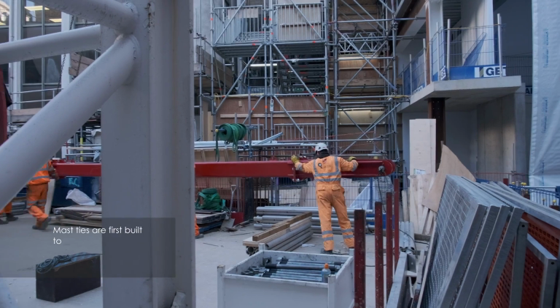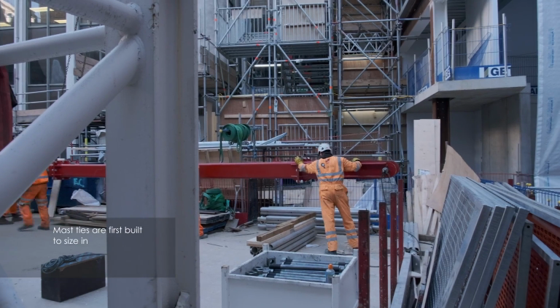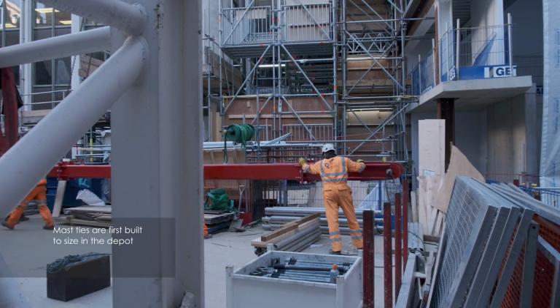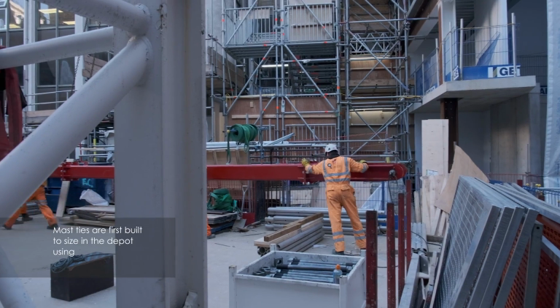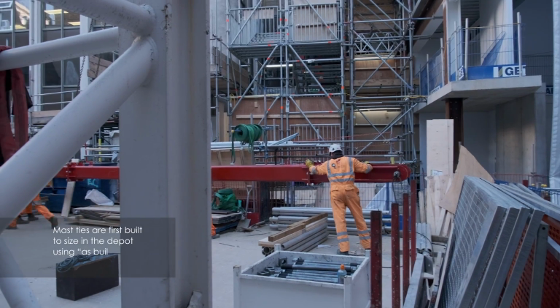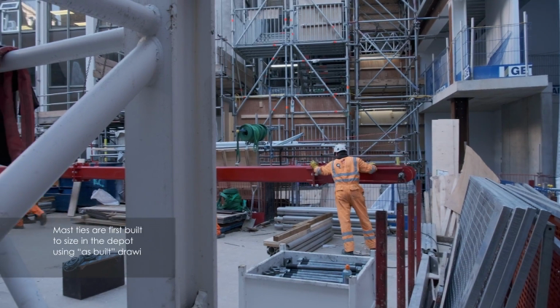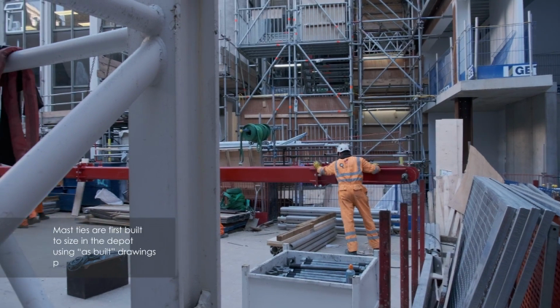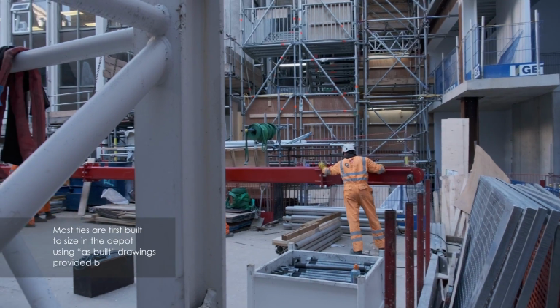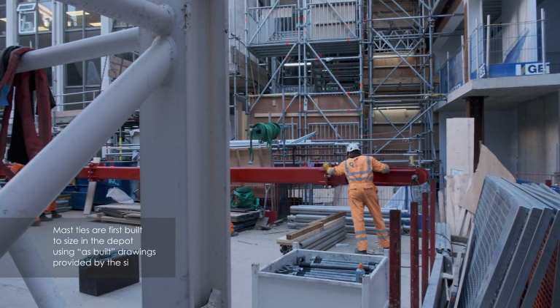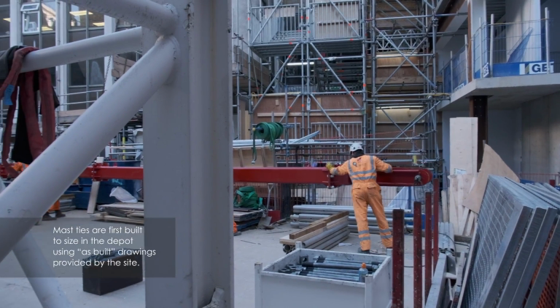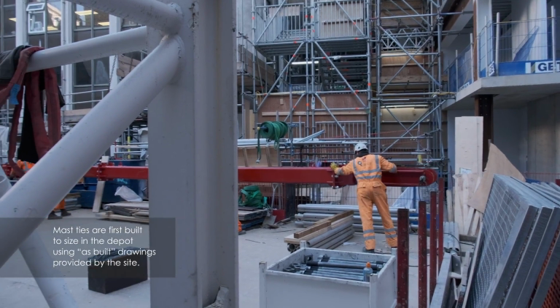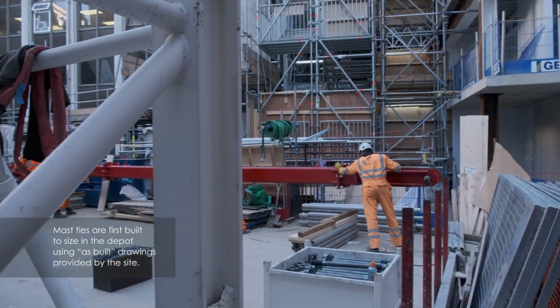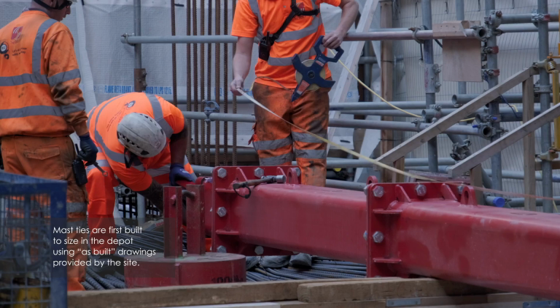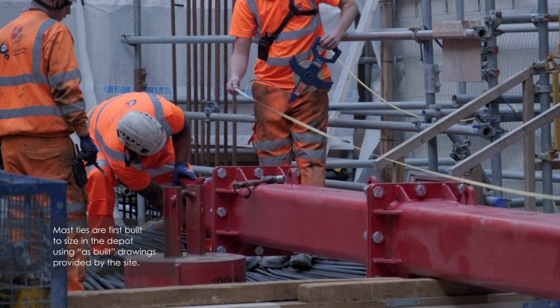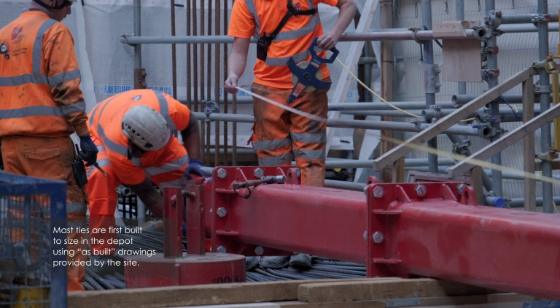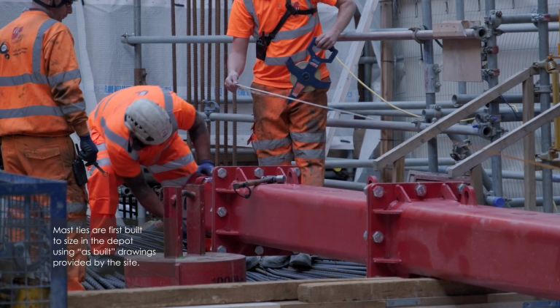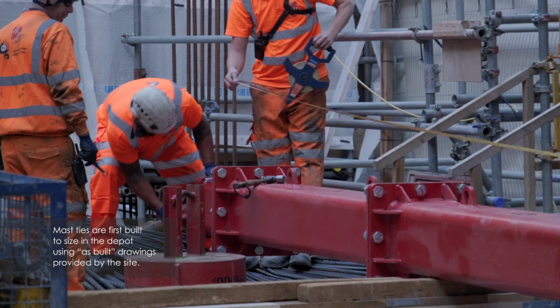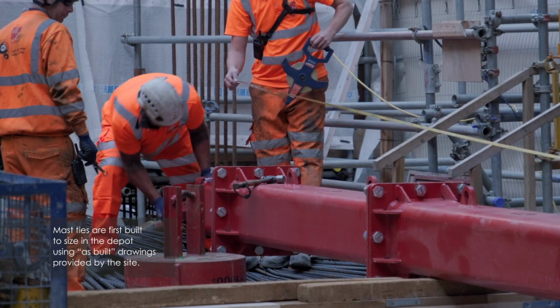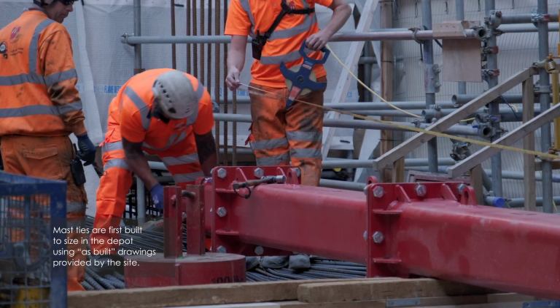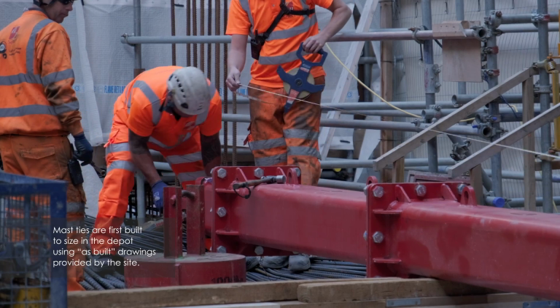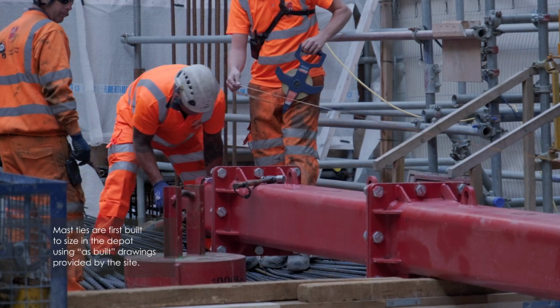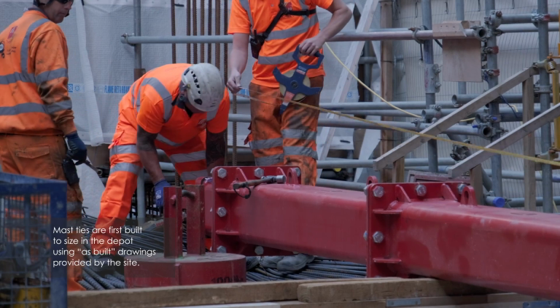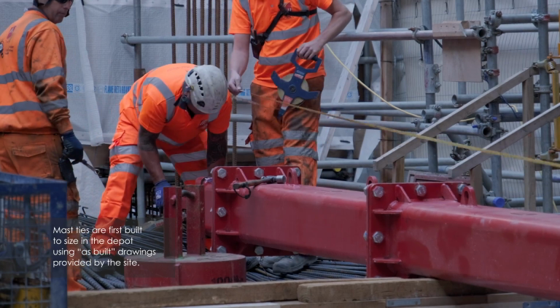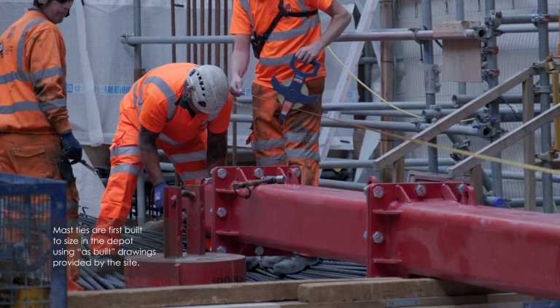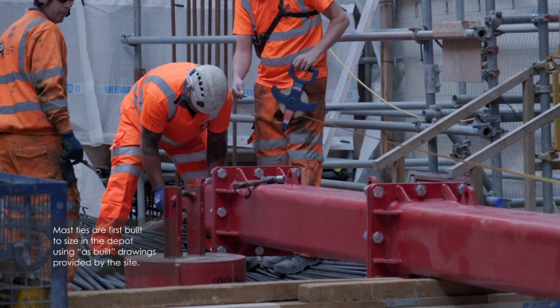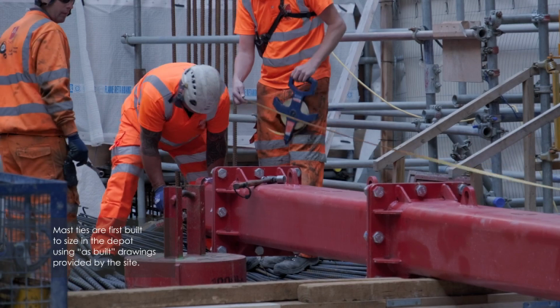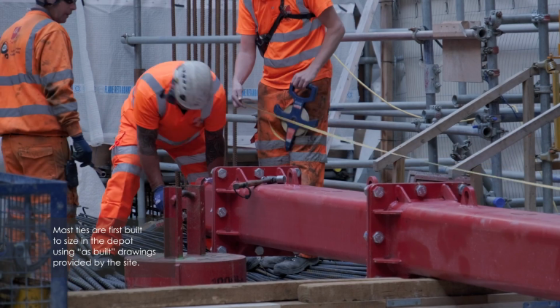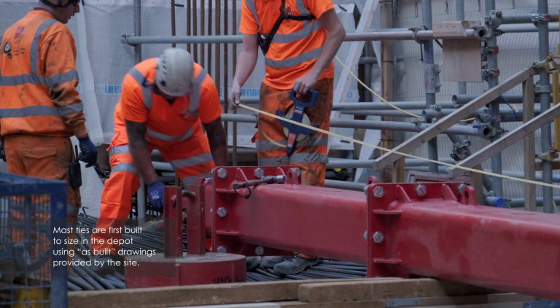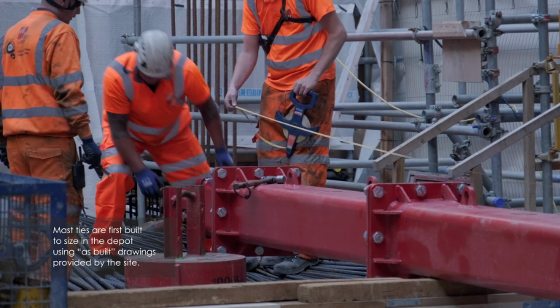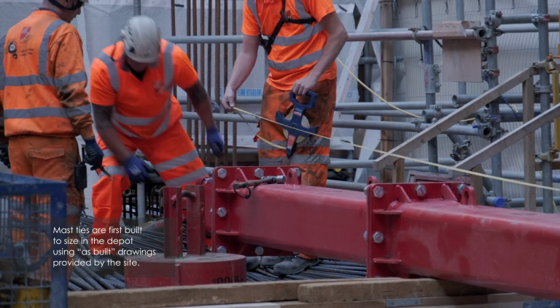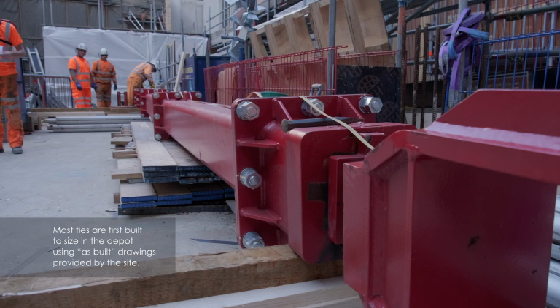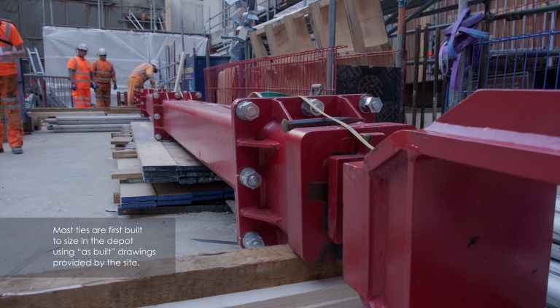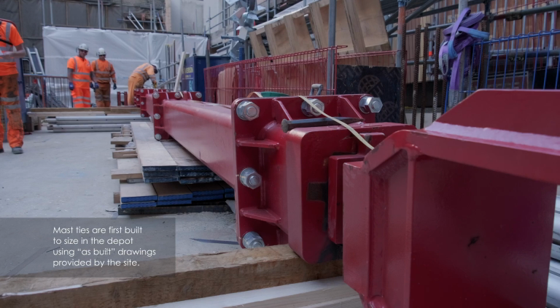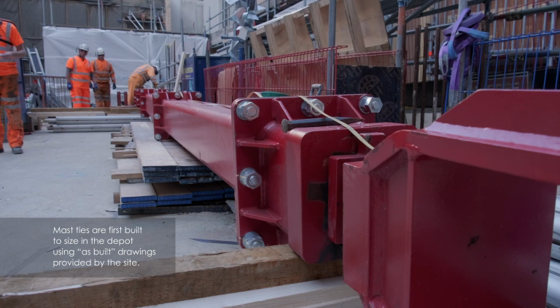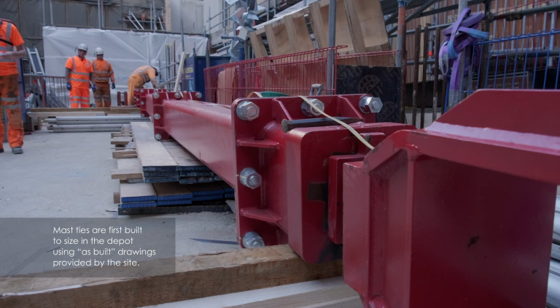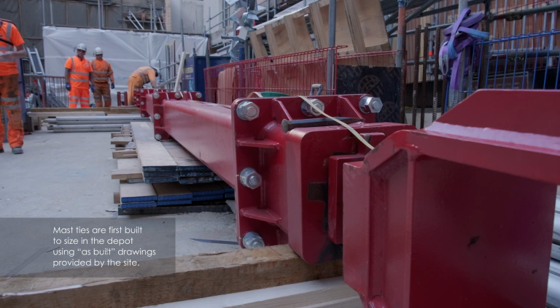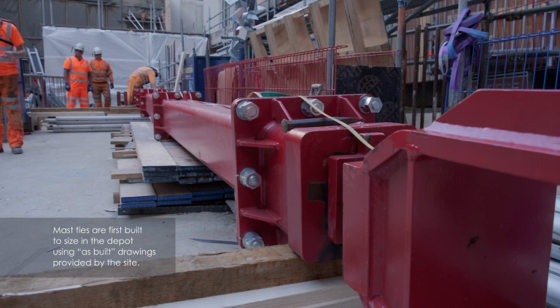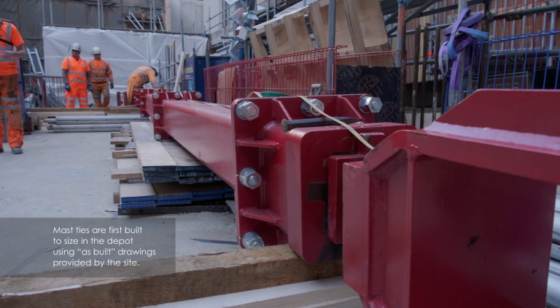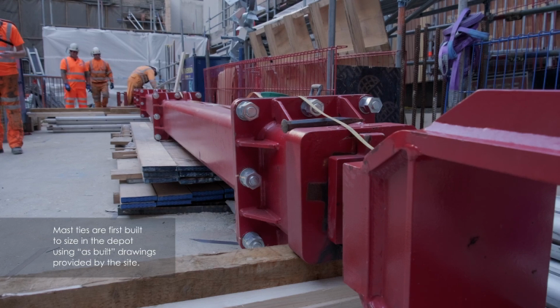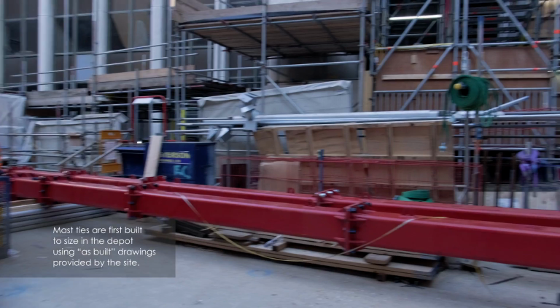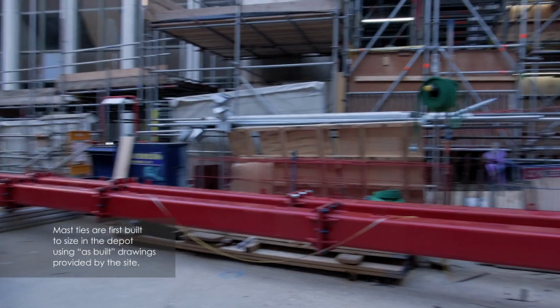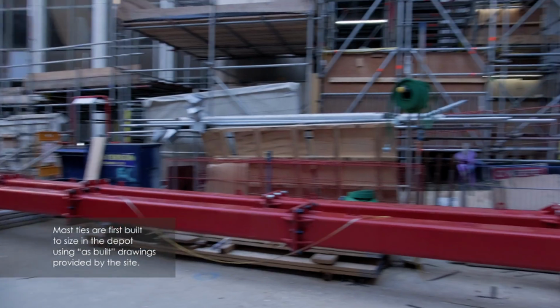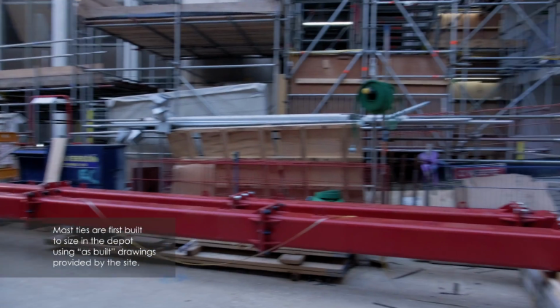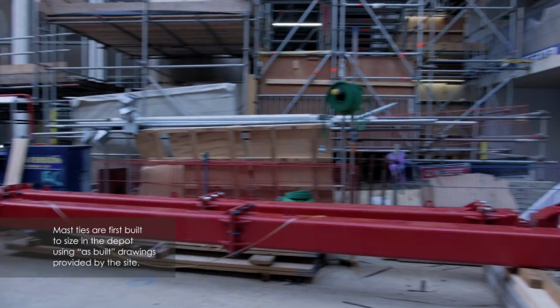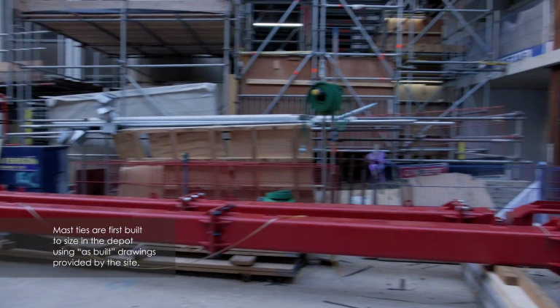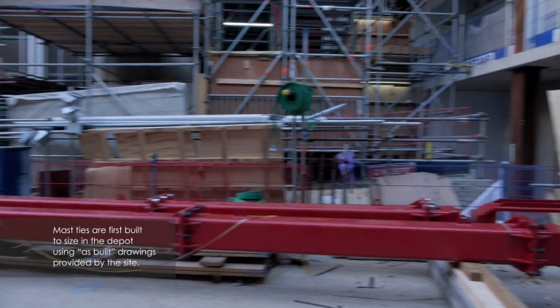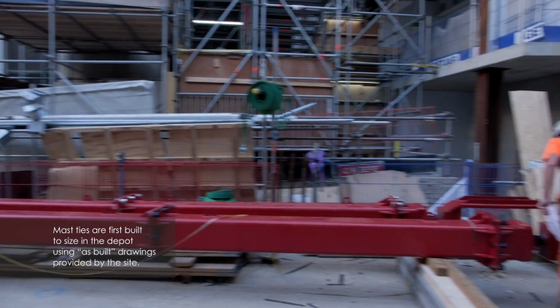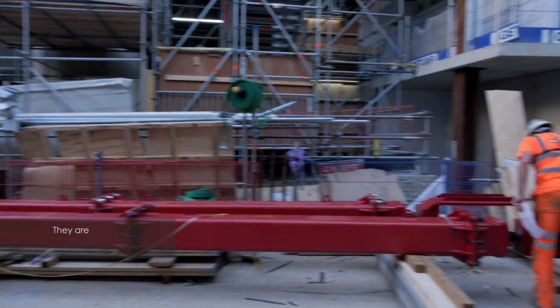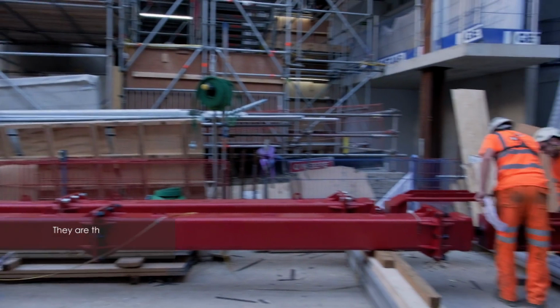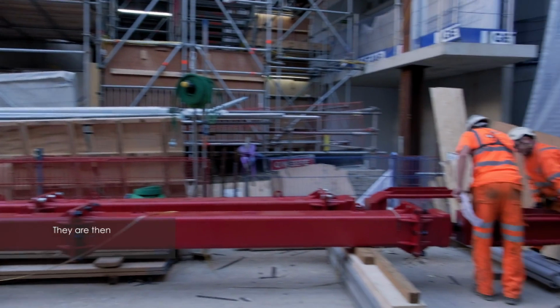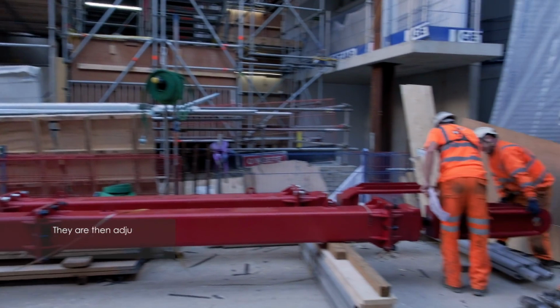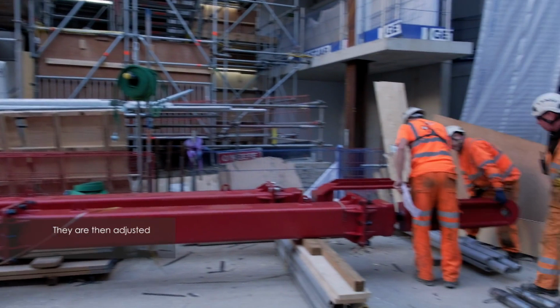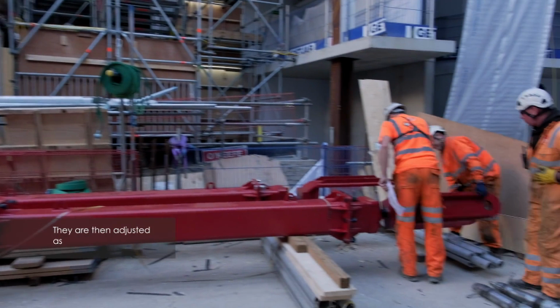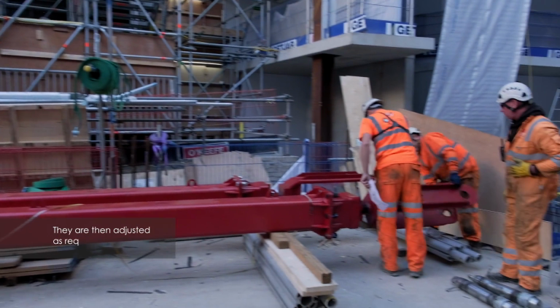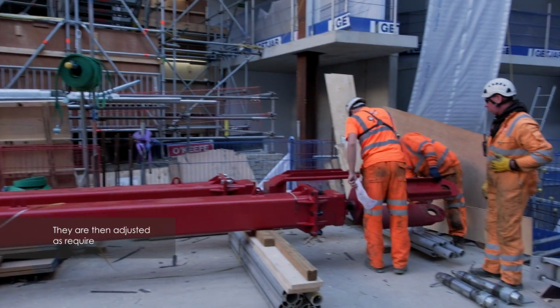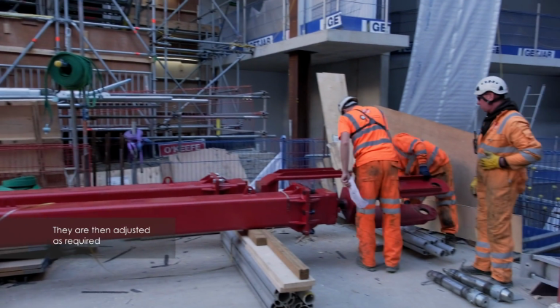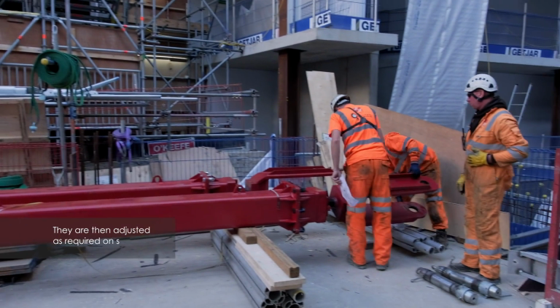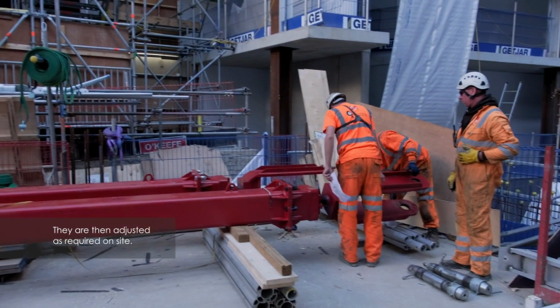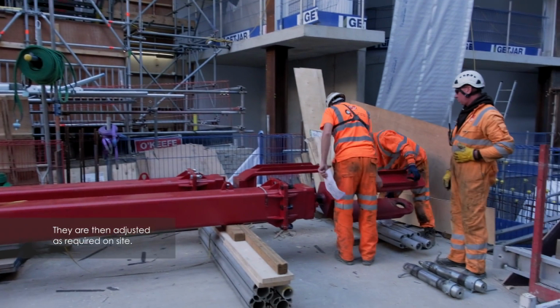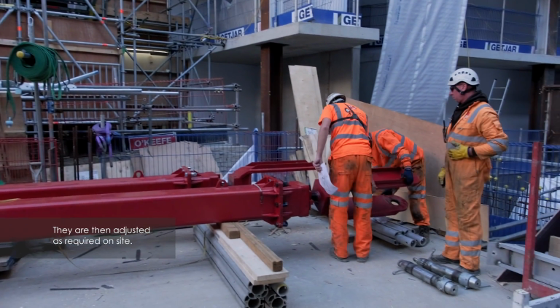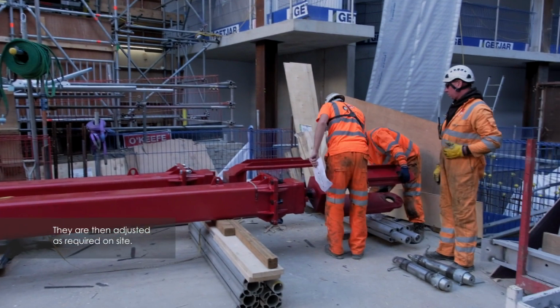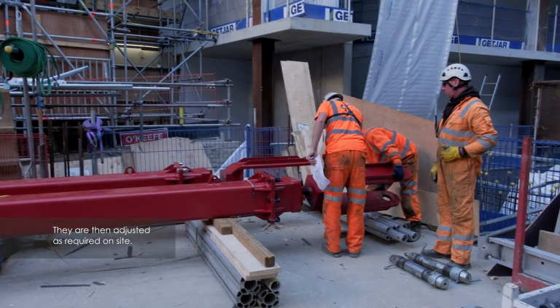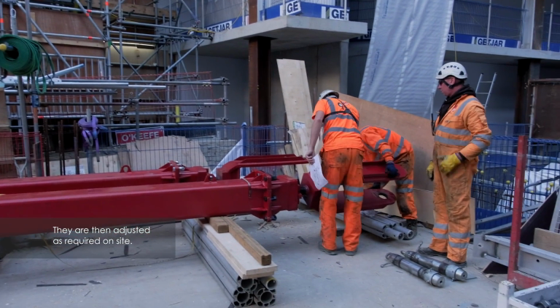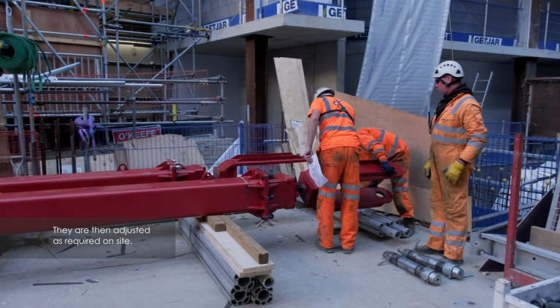To save time on the day of erection, the ties are pre-assembled in our yard using dimensions provided by site in an as-built survey.